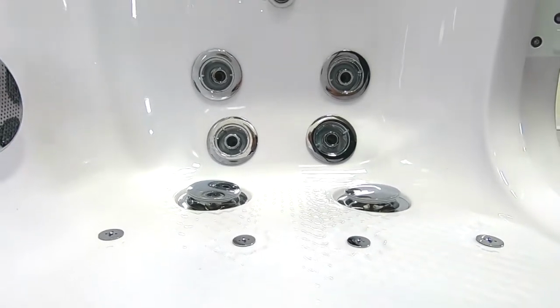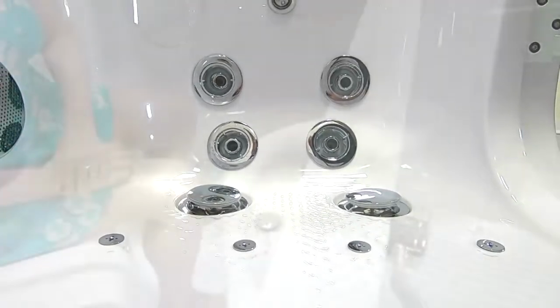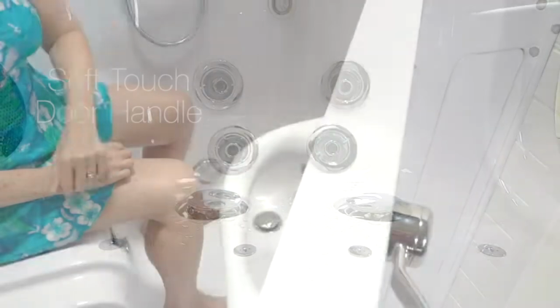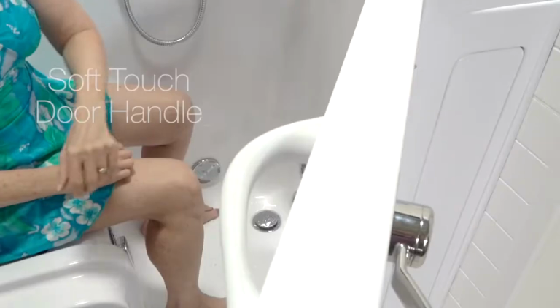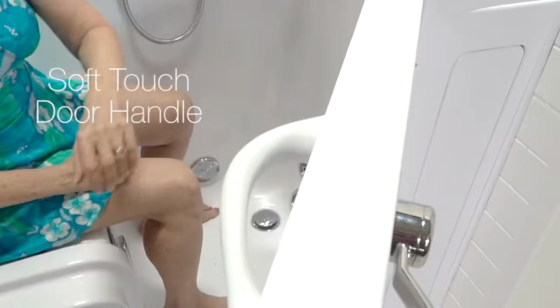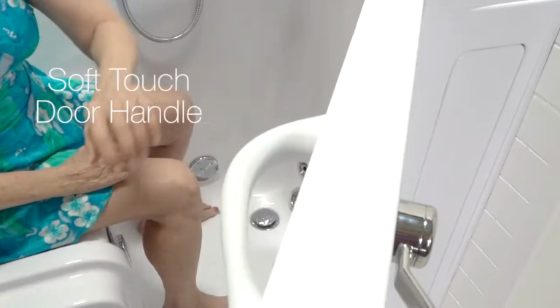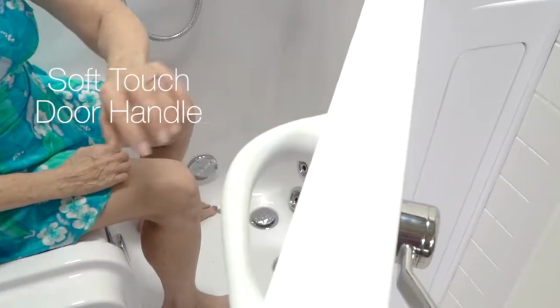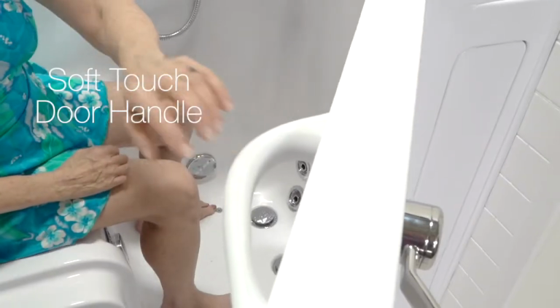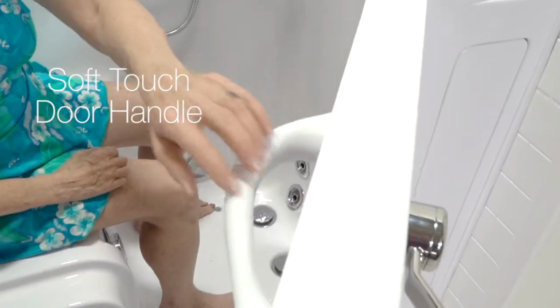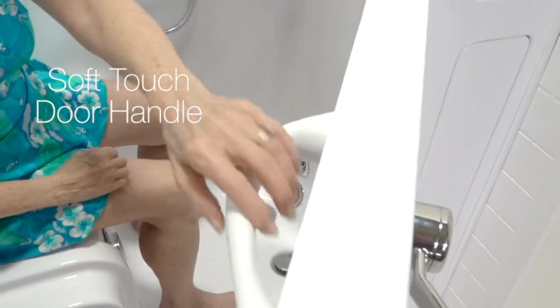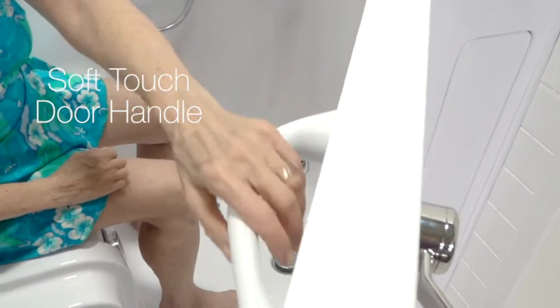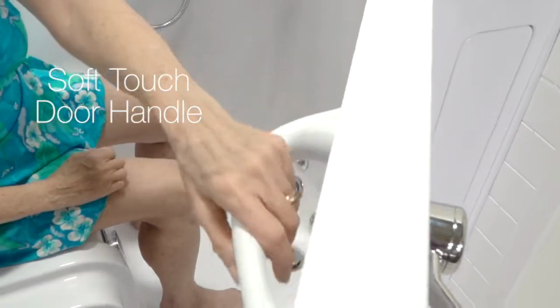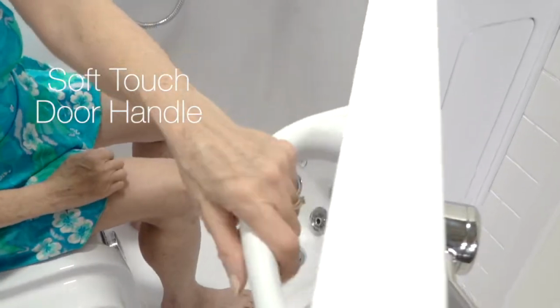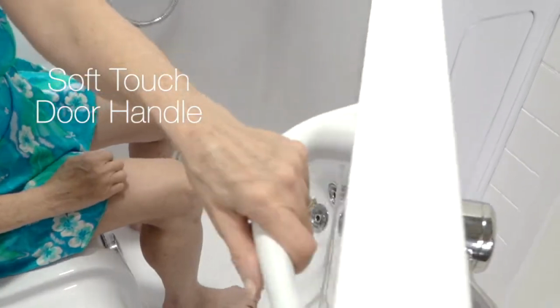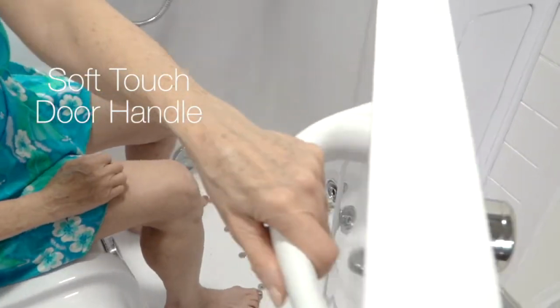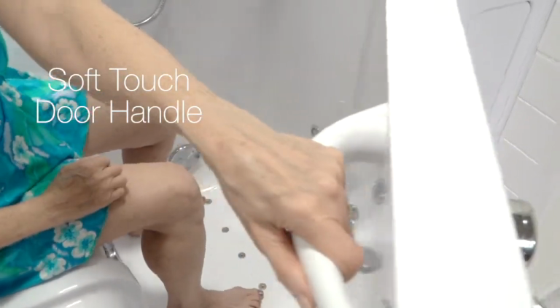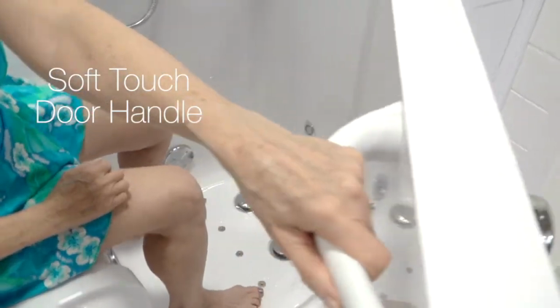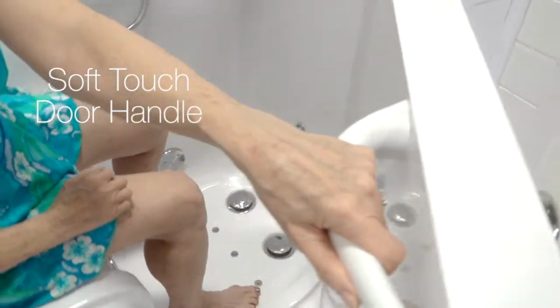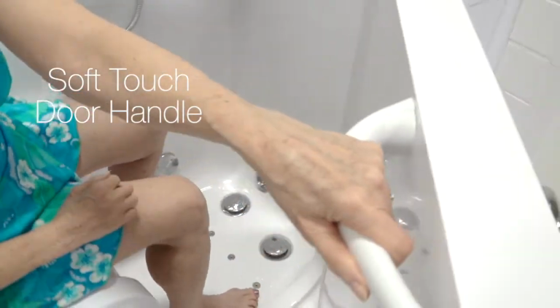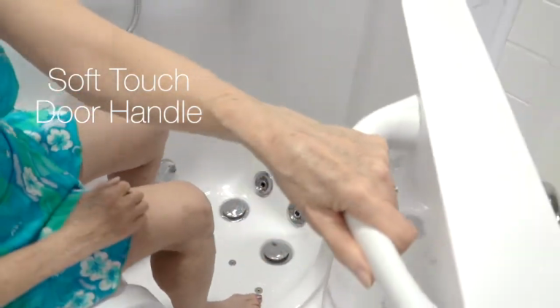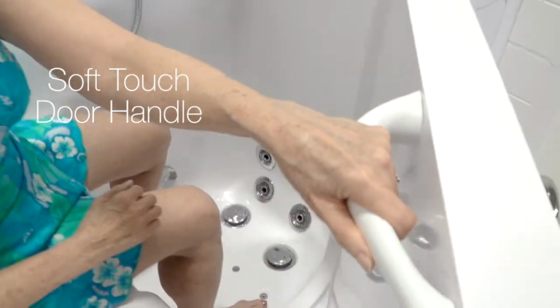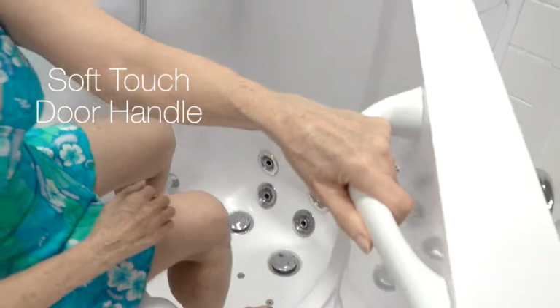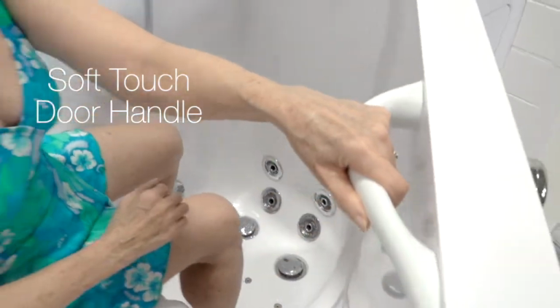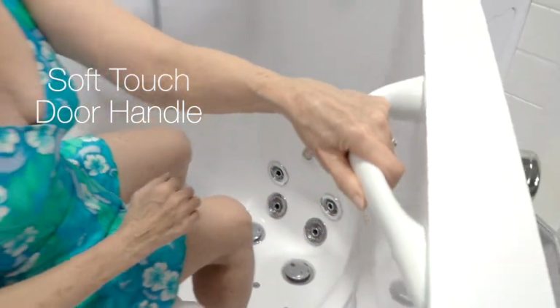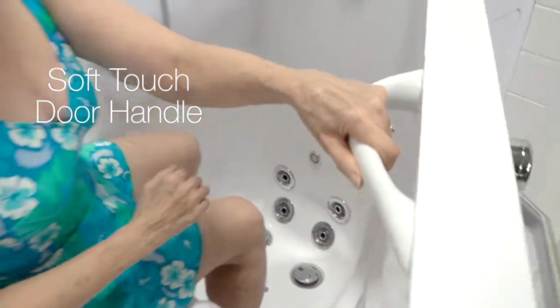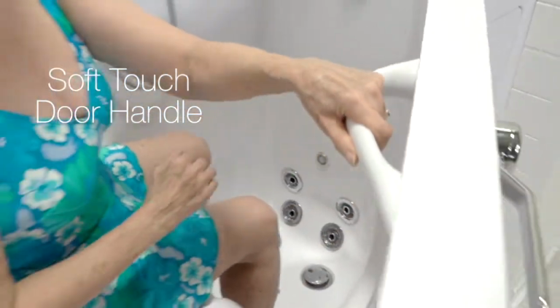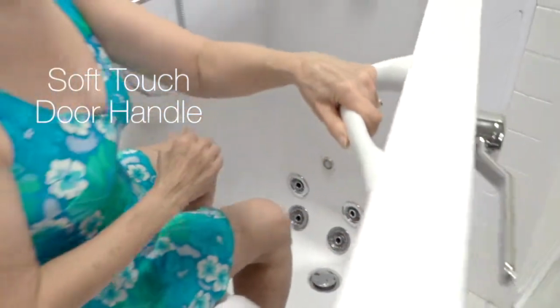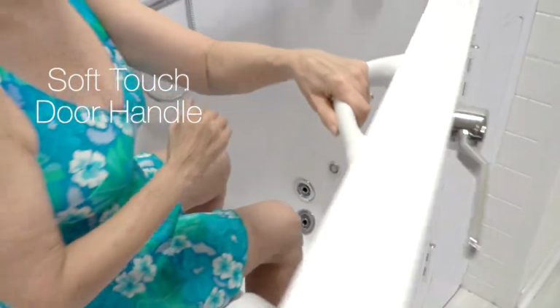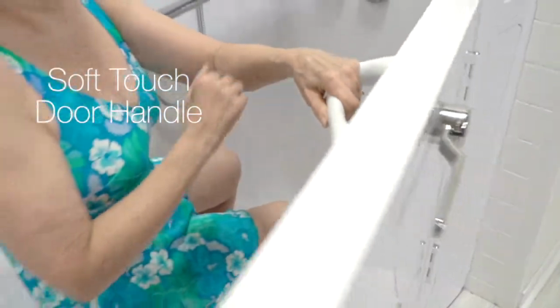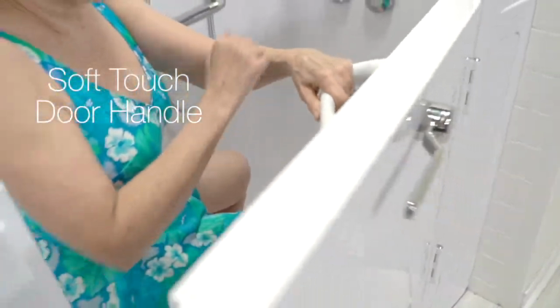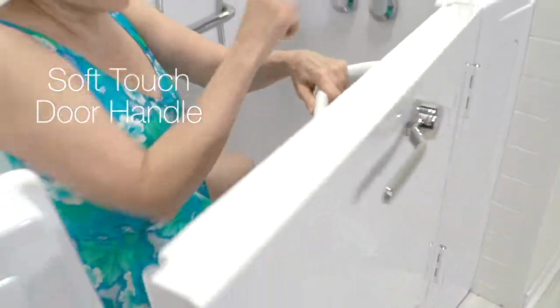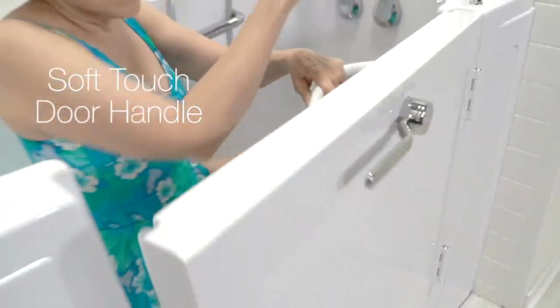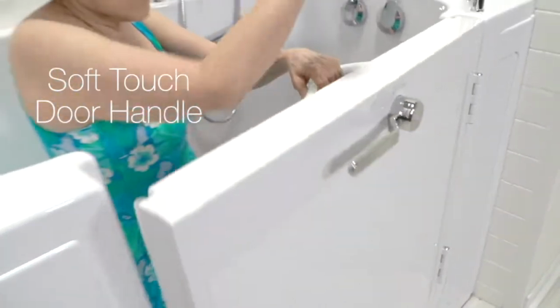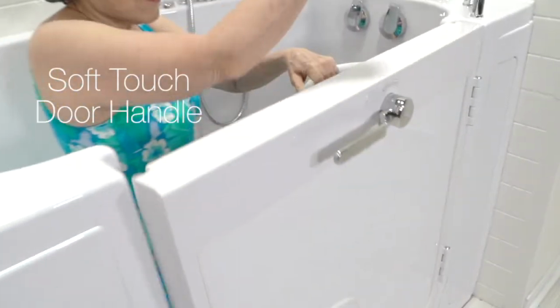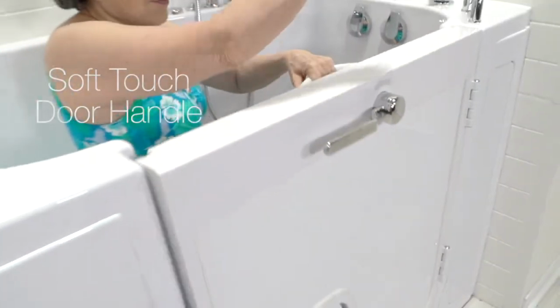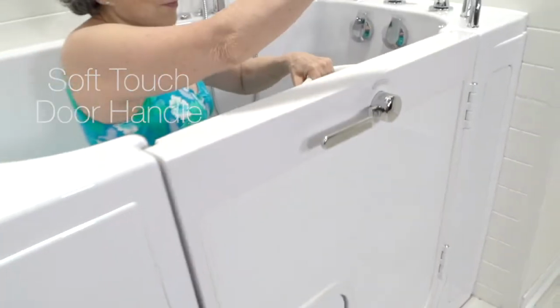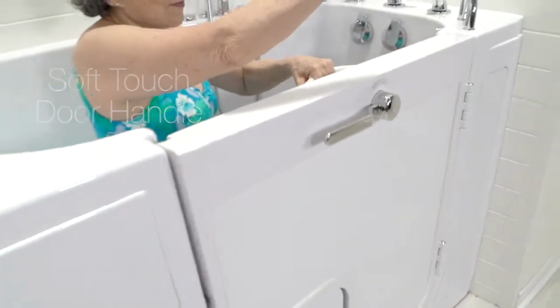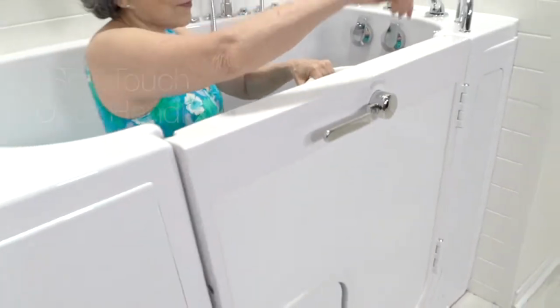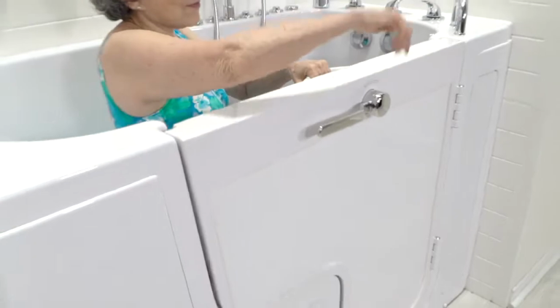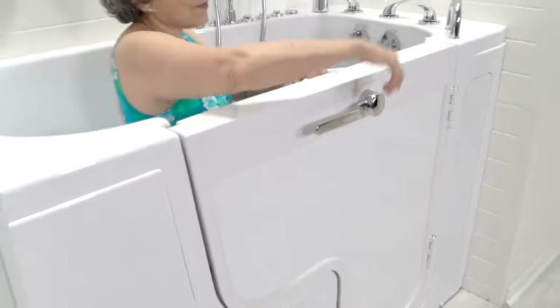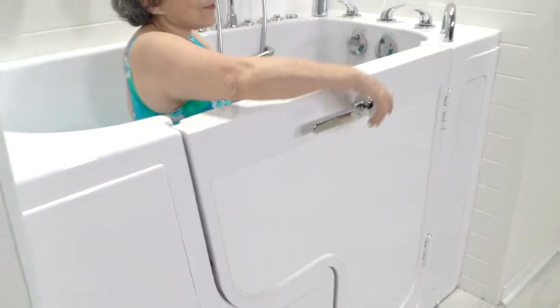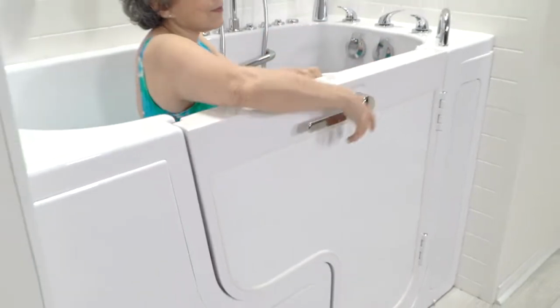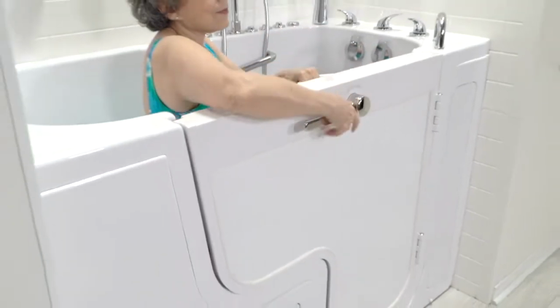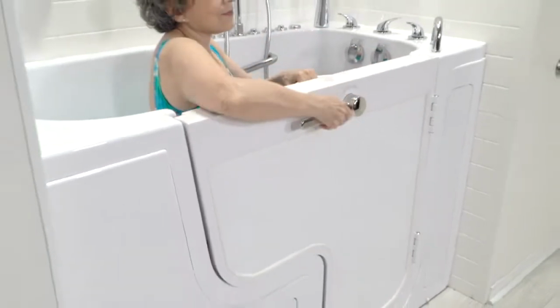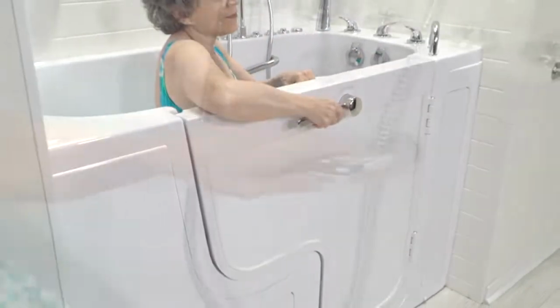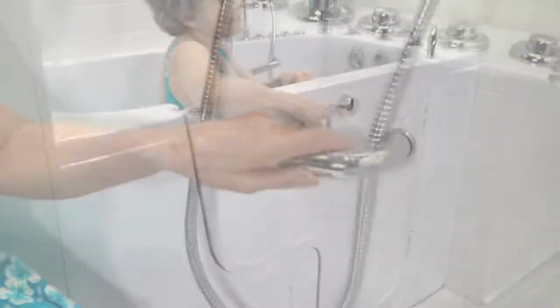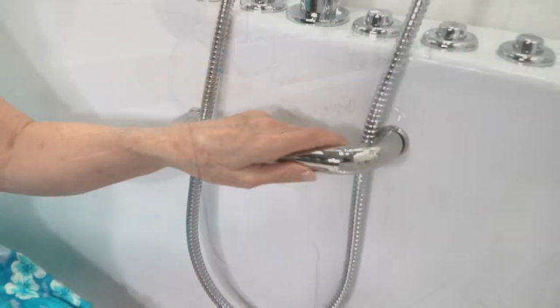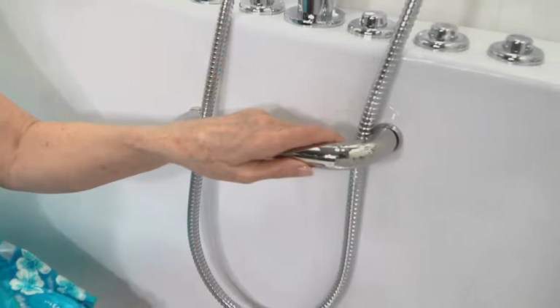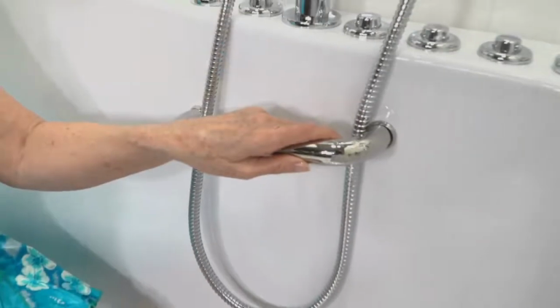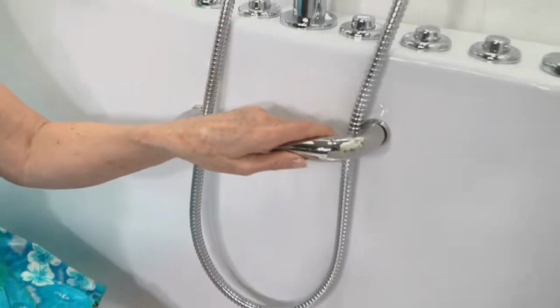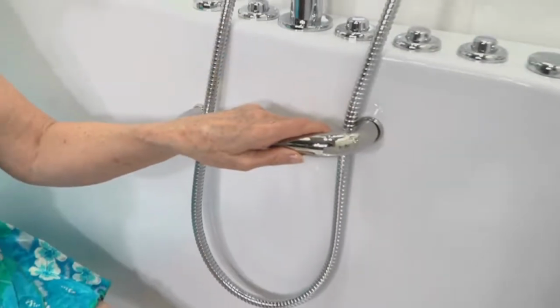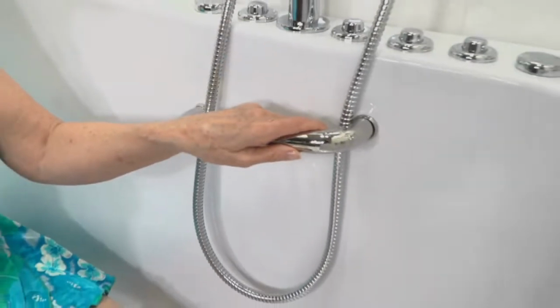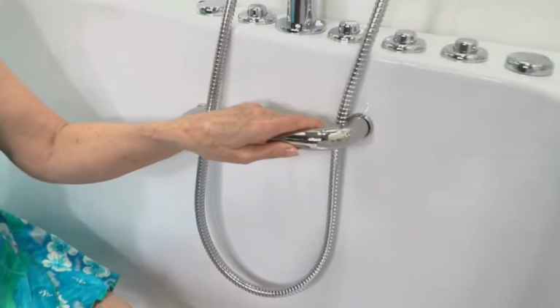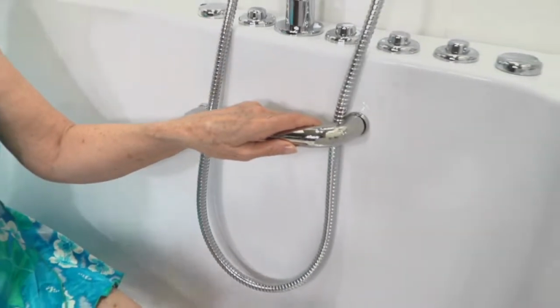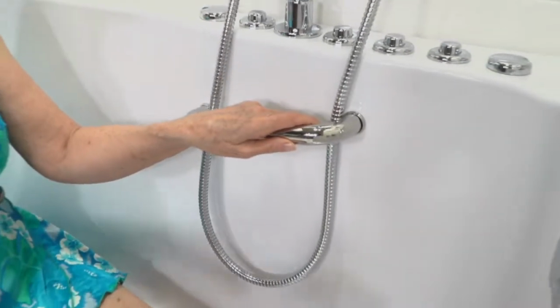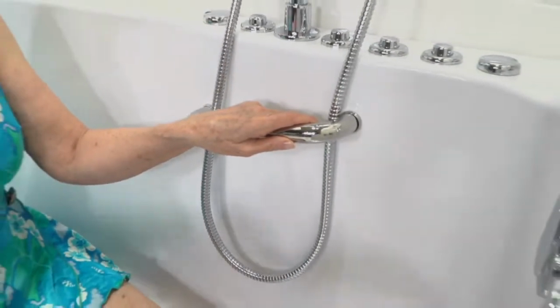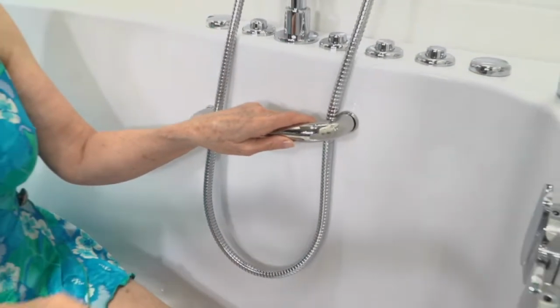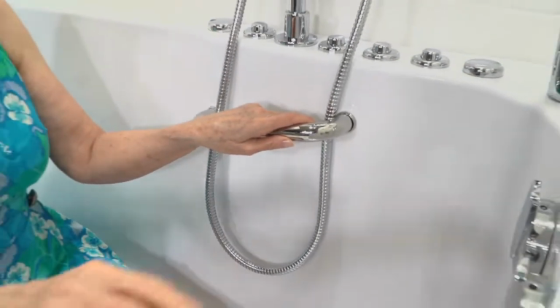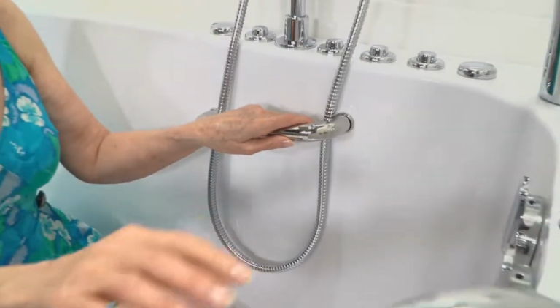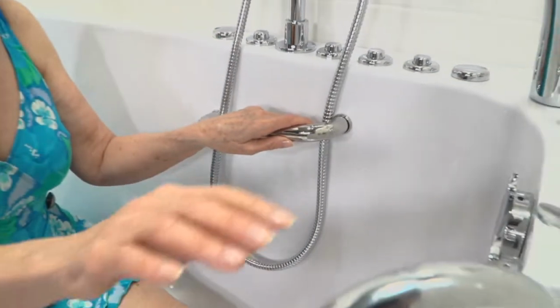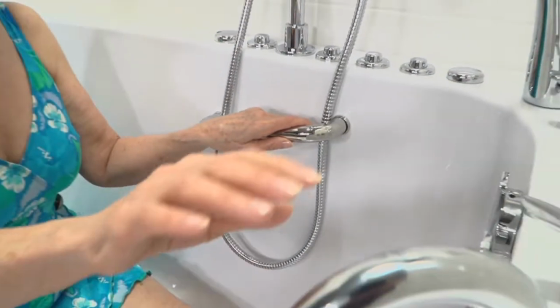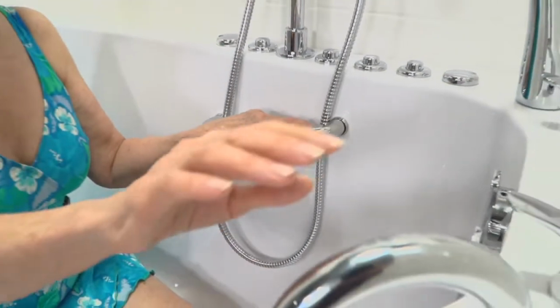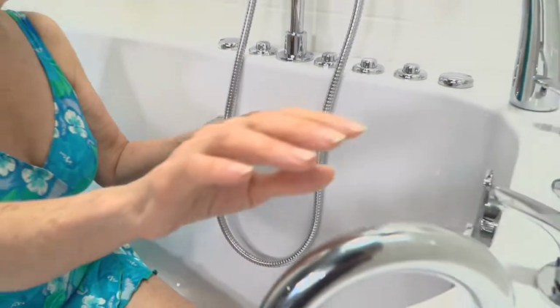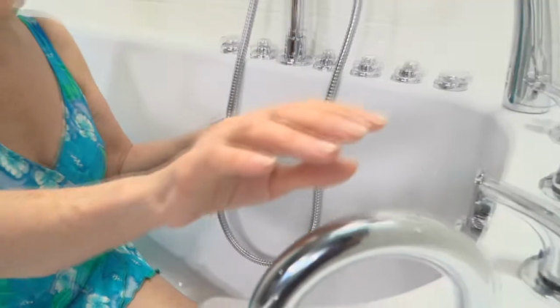The soft-to-the-touch door handle, and the deck and sidewall grab bars, have been designed with your safety in mind.